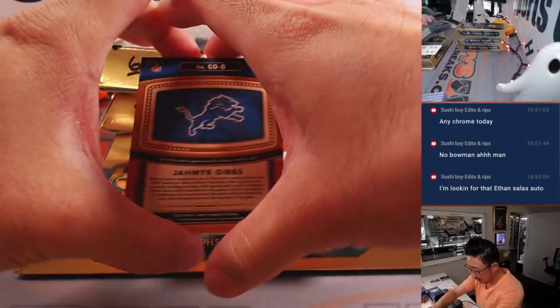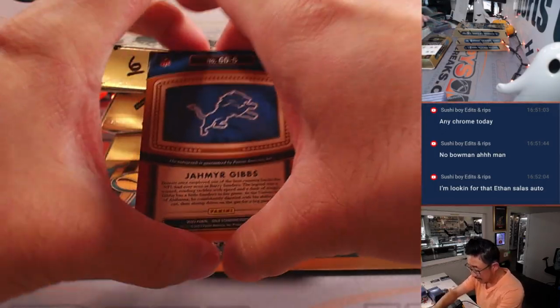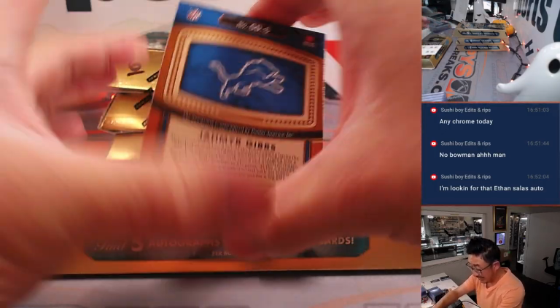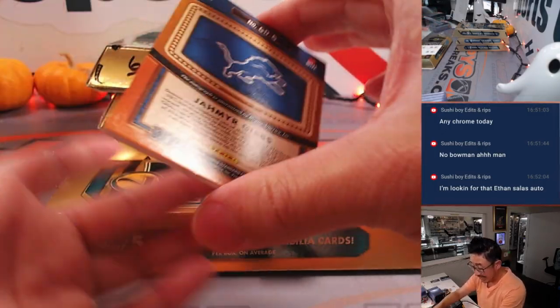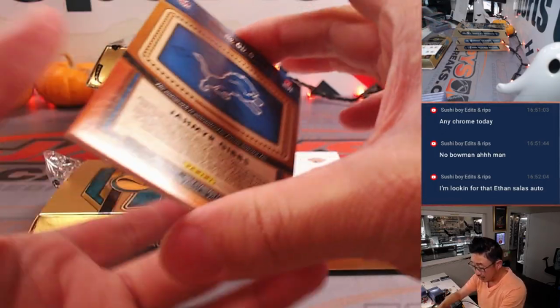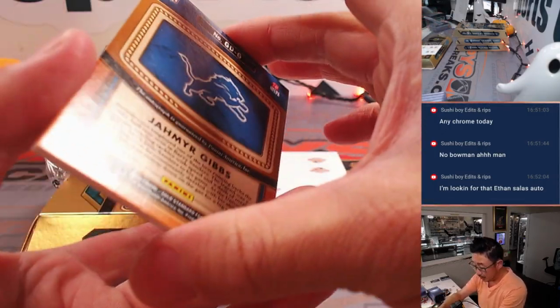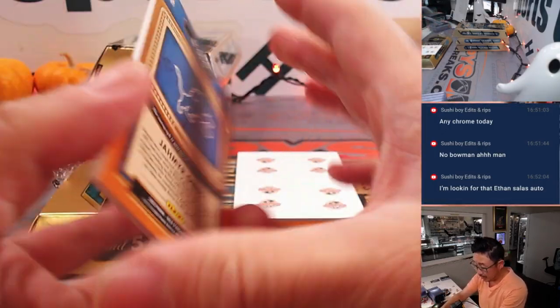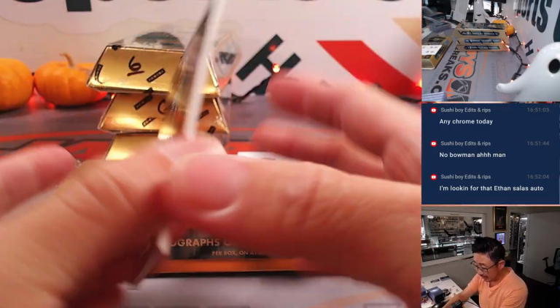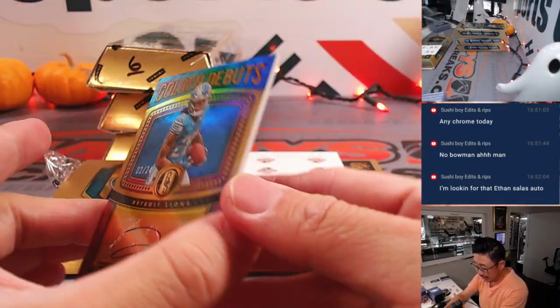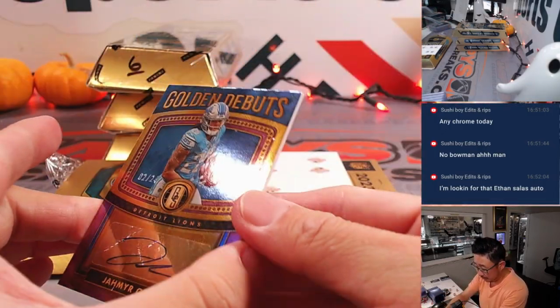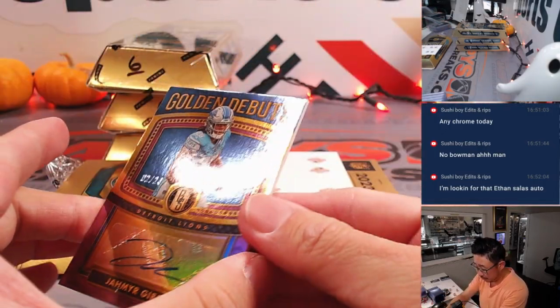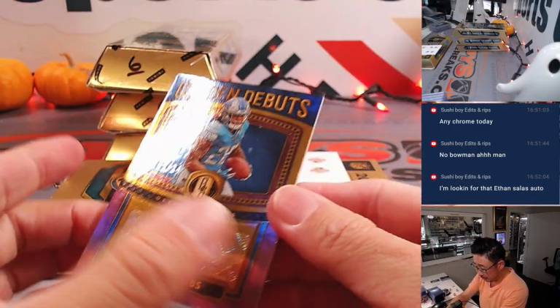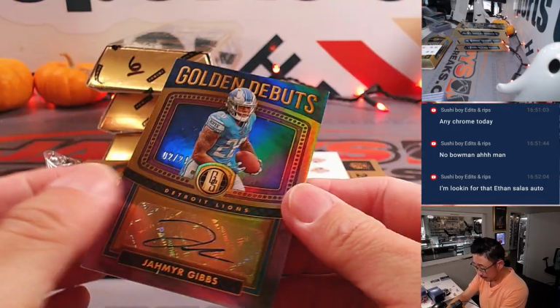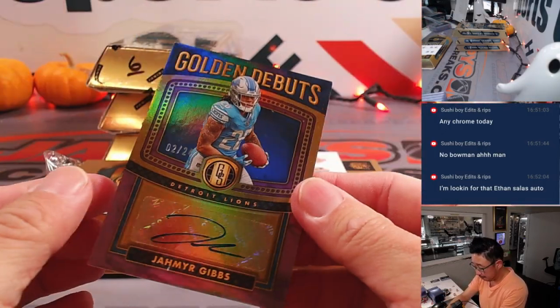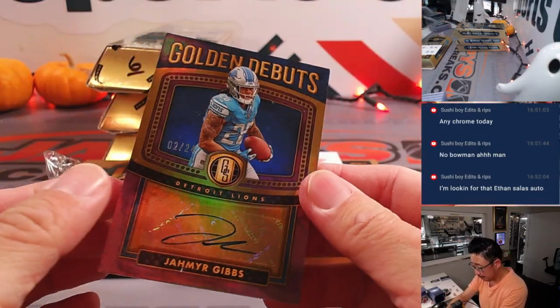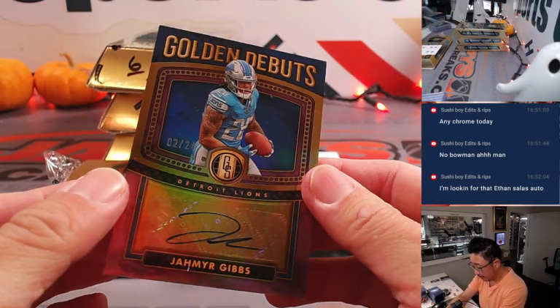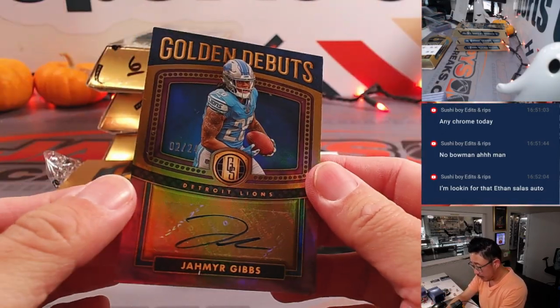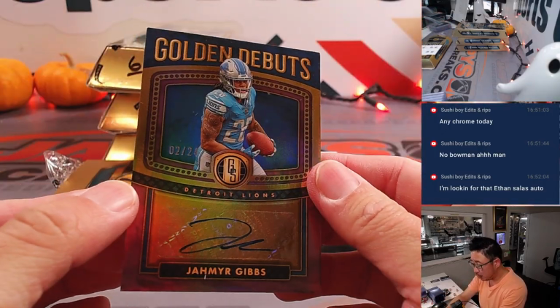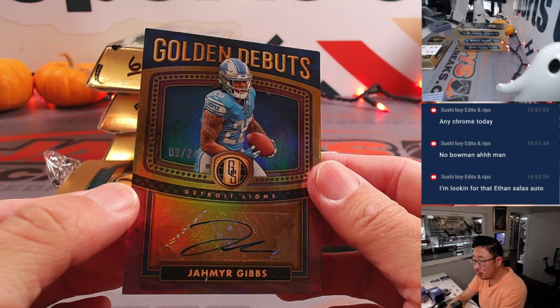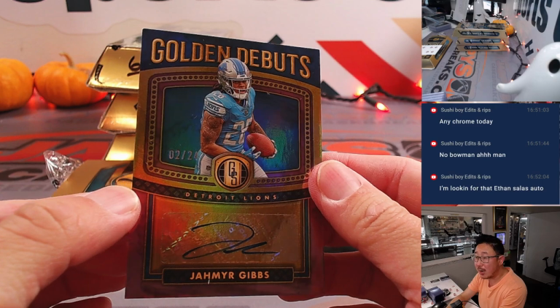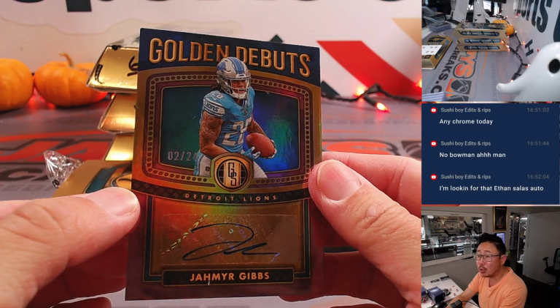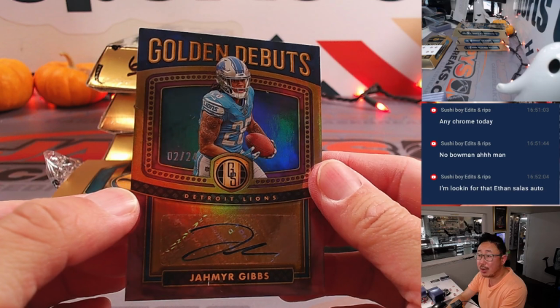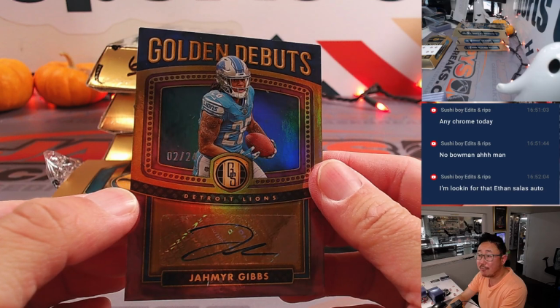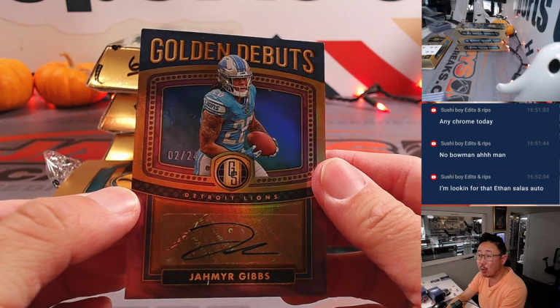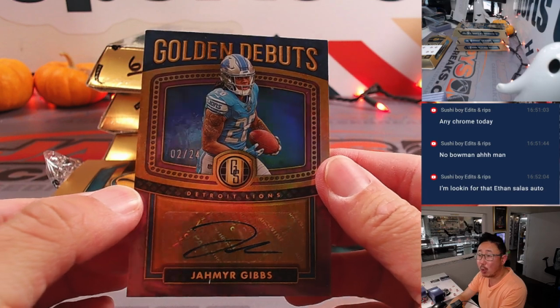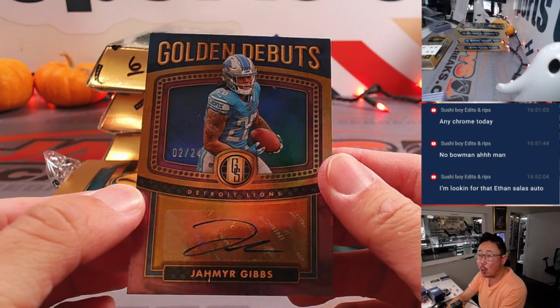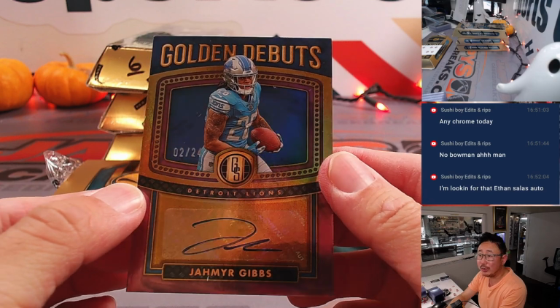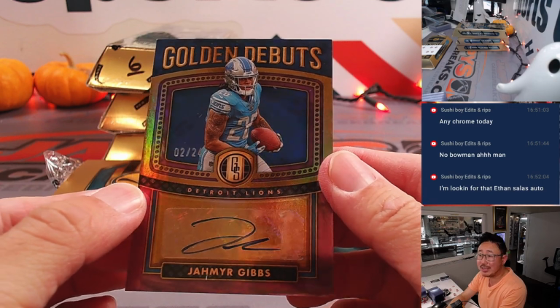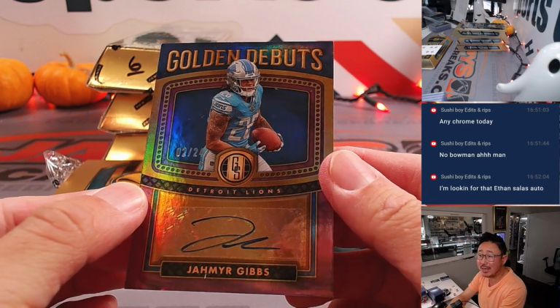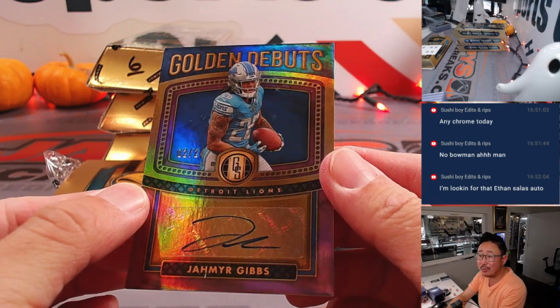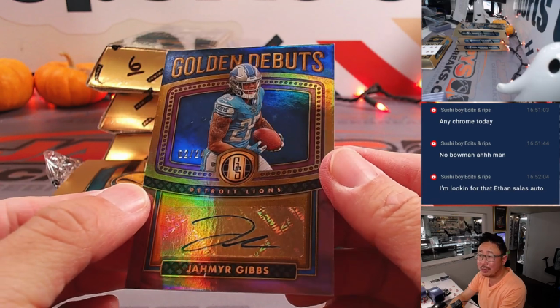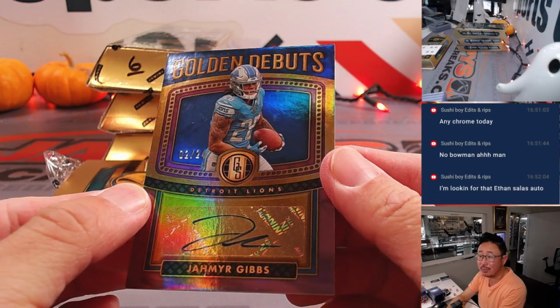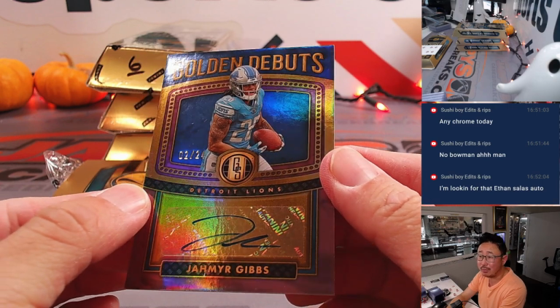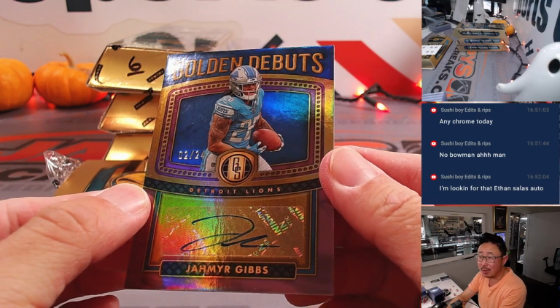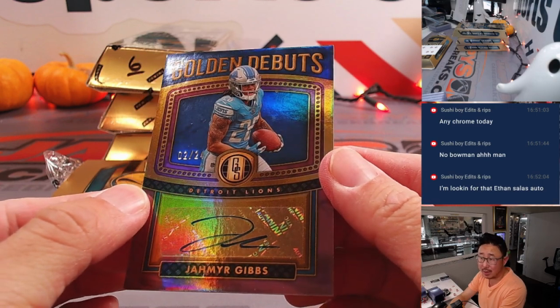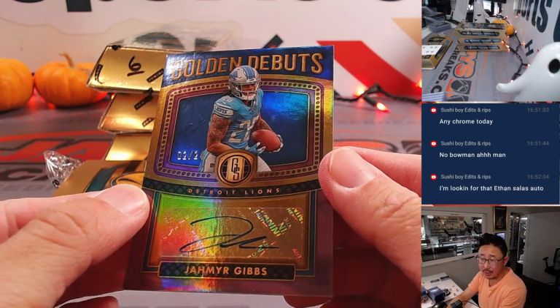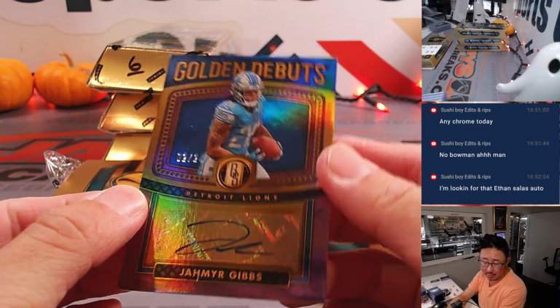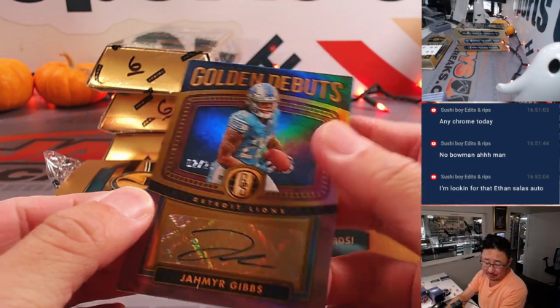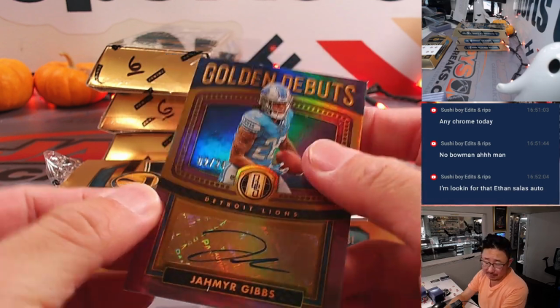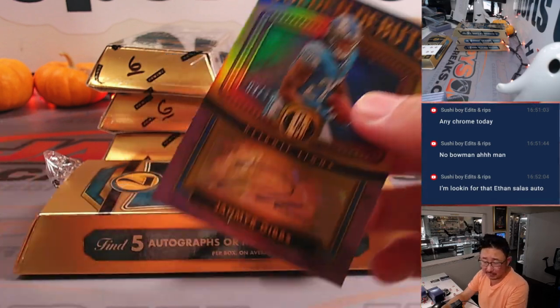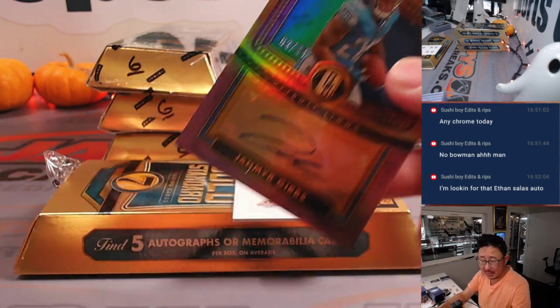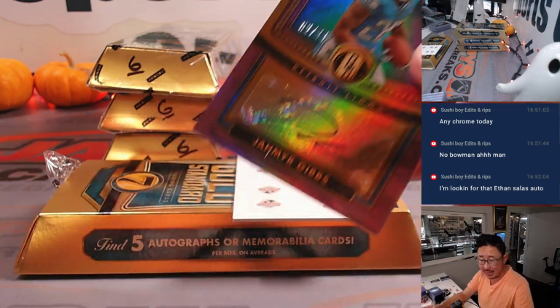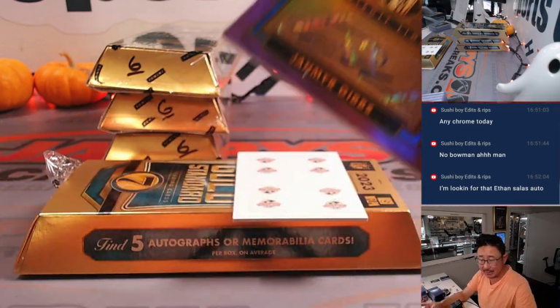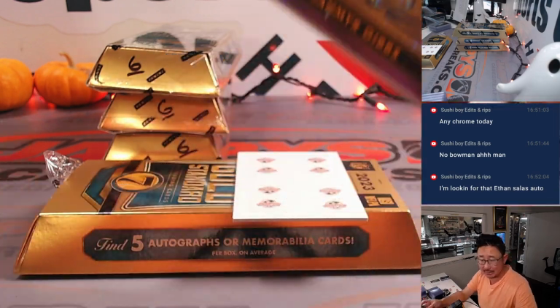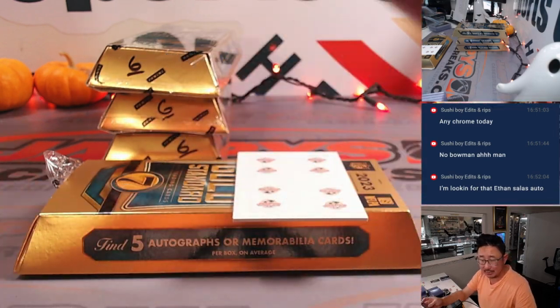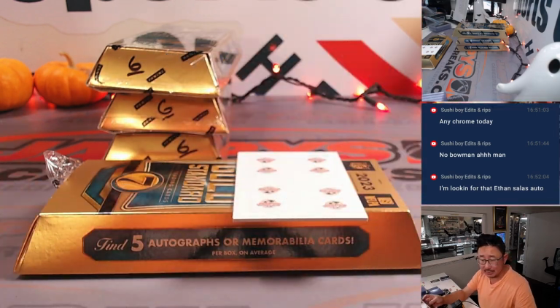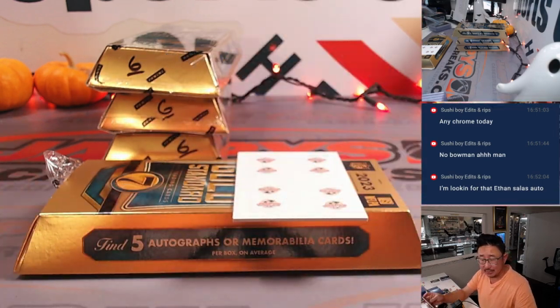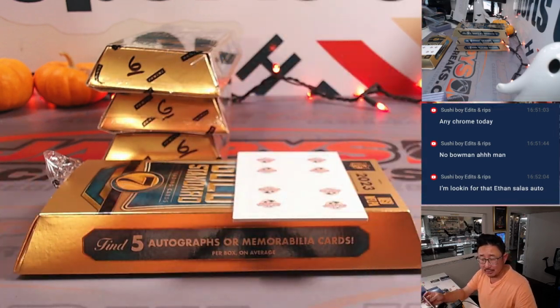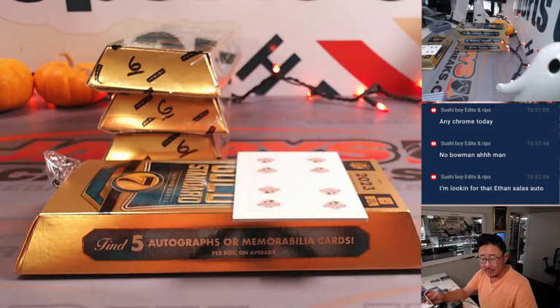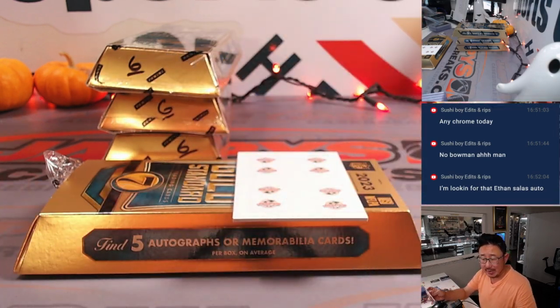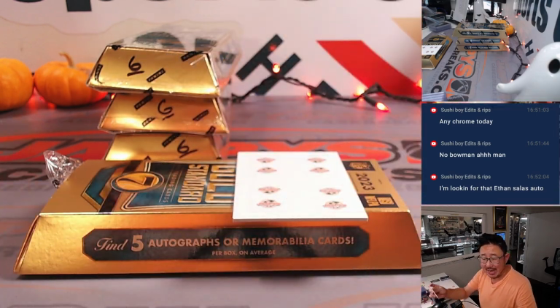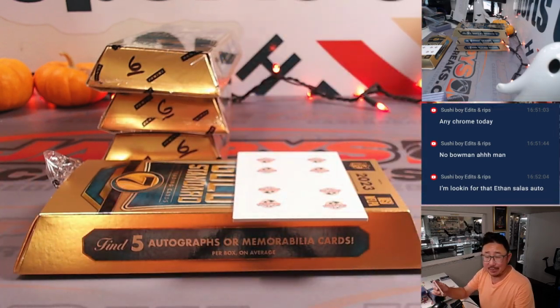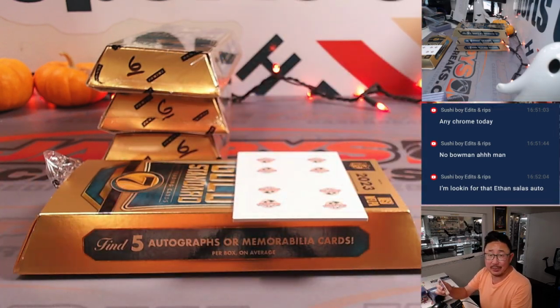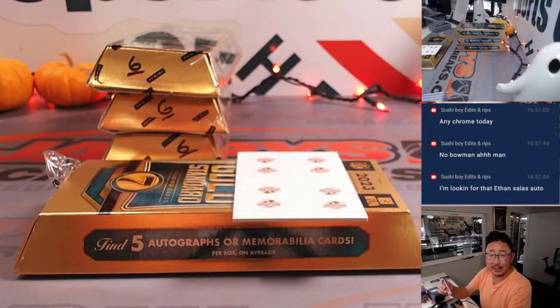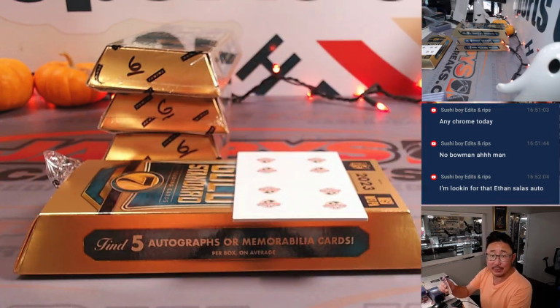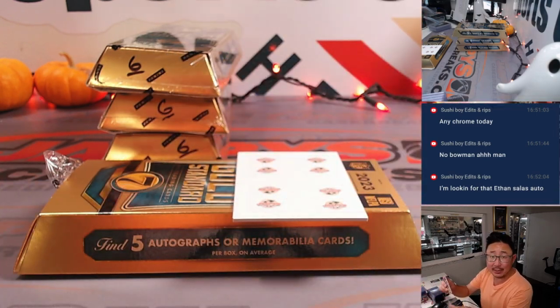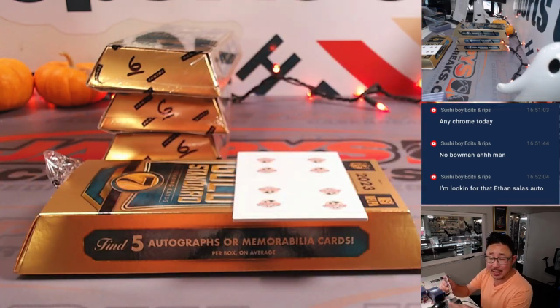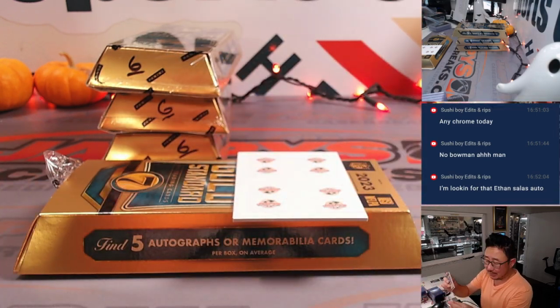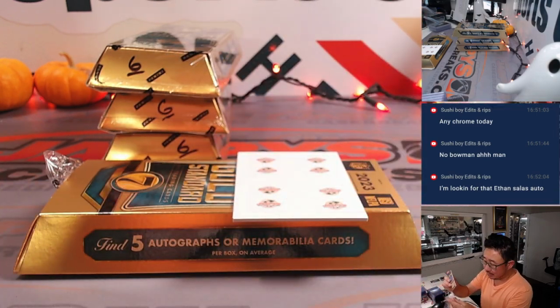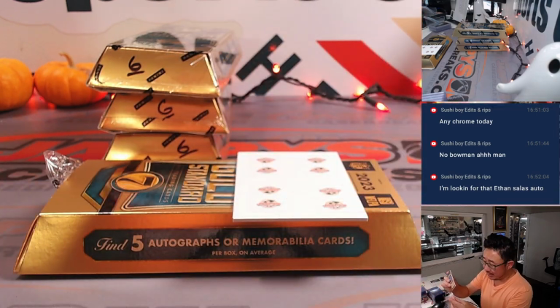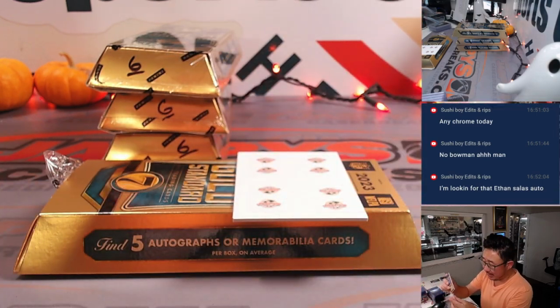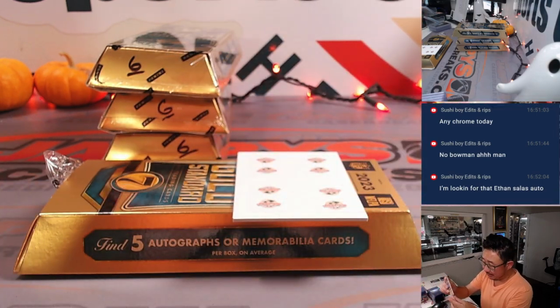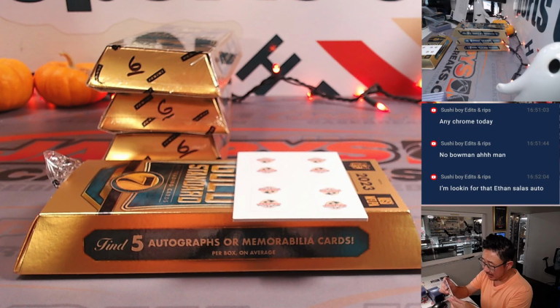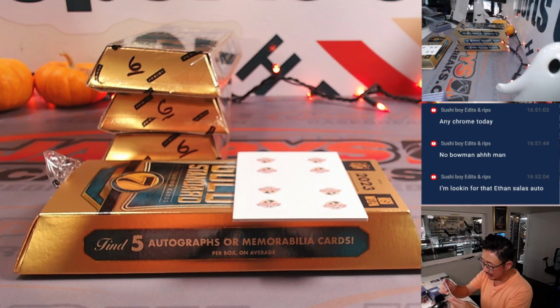Jahmyr Gibbs, 2 out of 24 — Golden Debut autograph for the Lions. Pat picked up the Lions straight up. Nice.